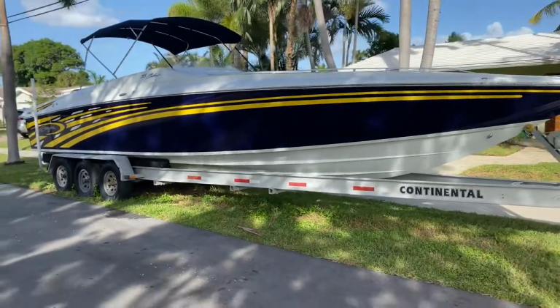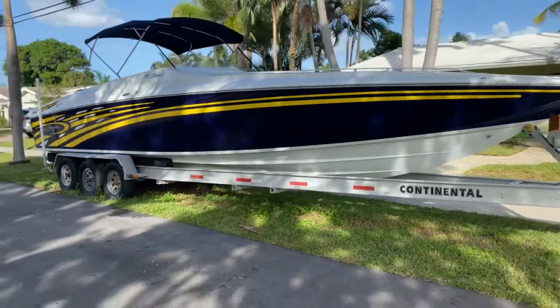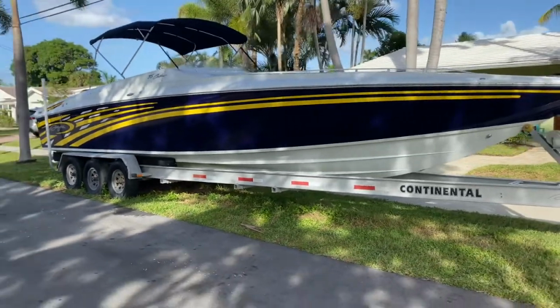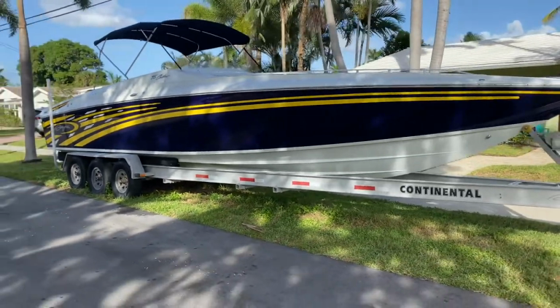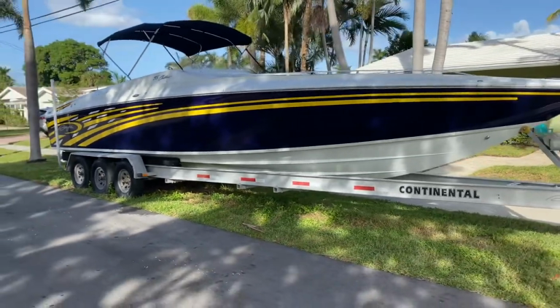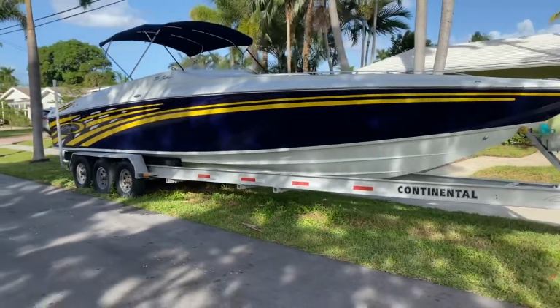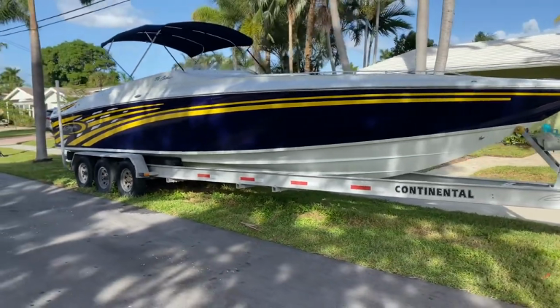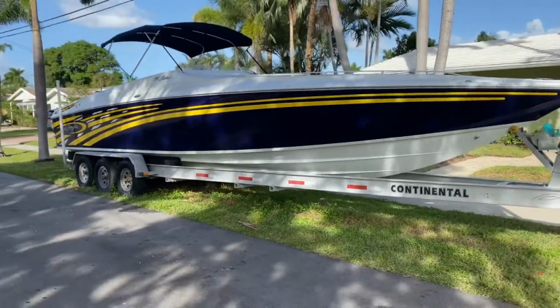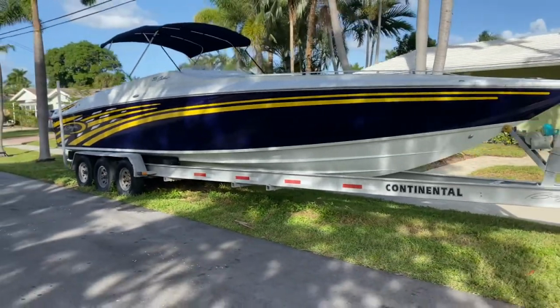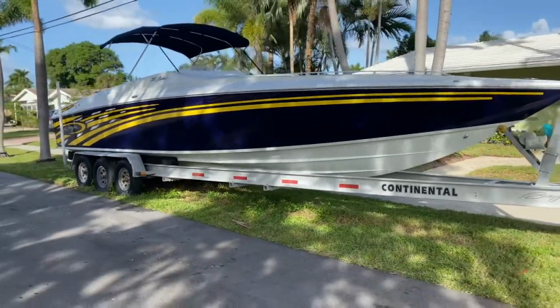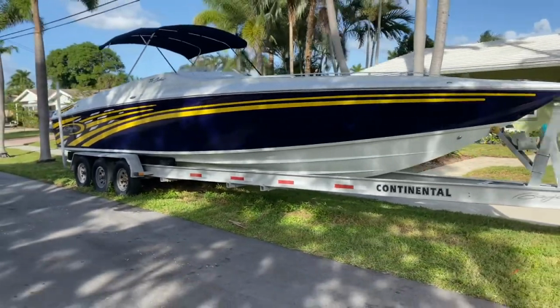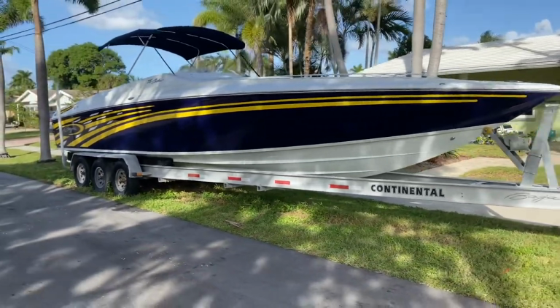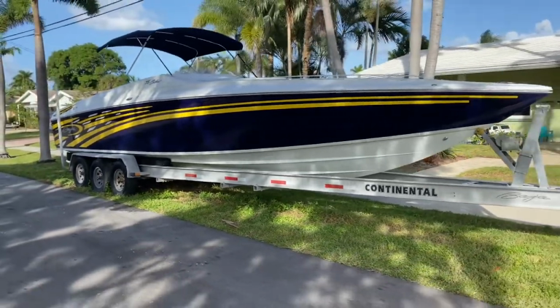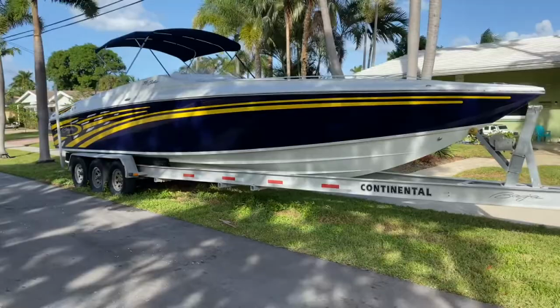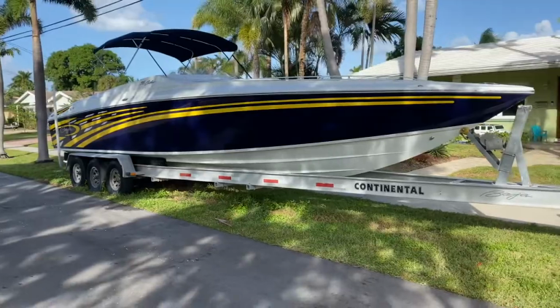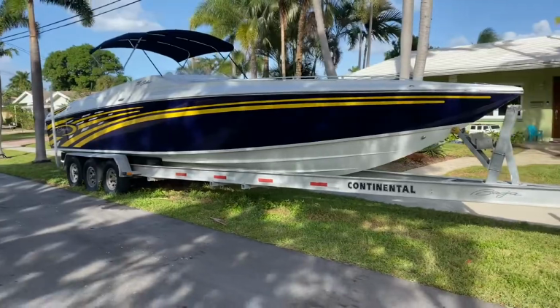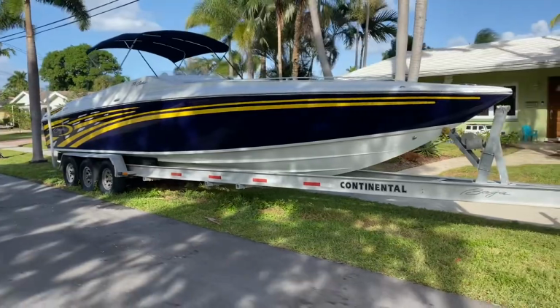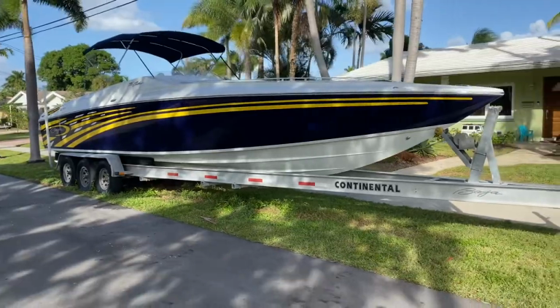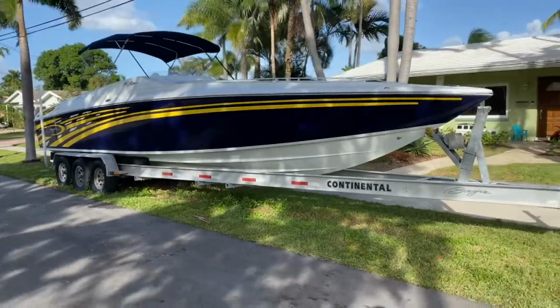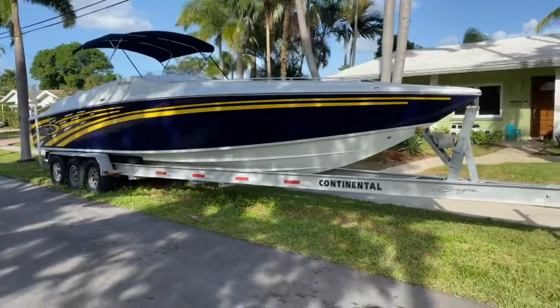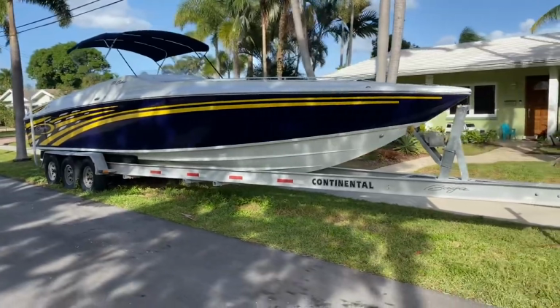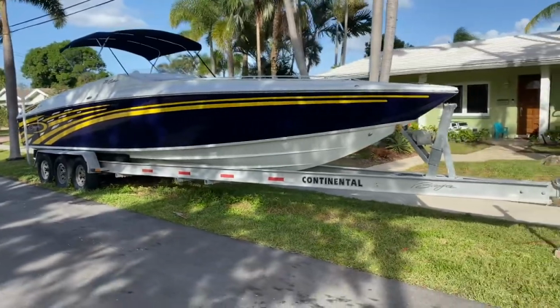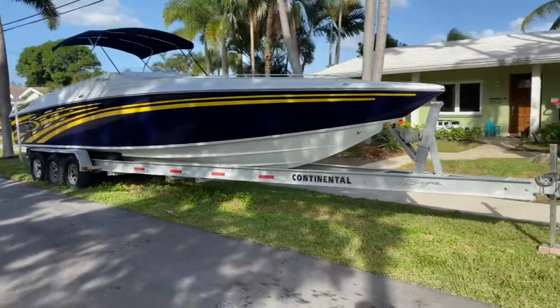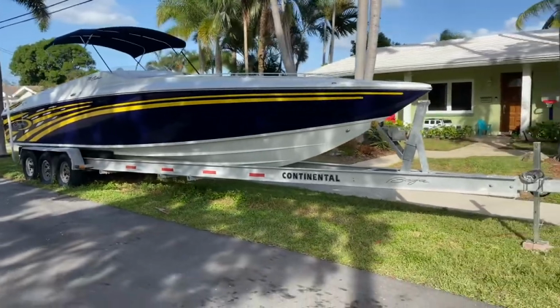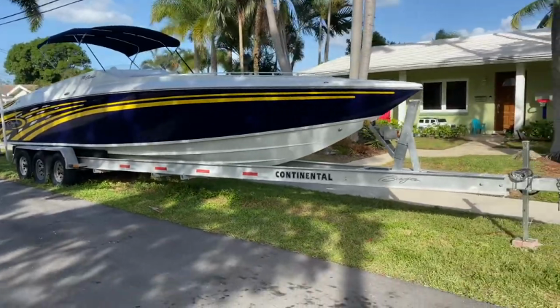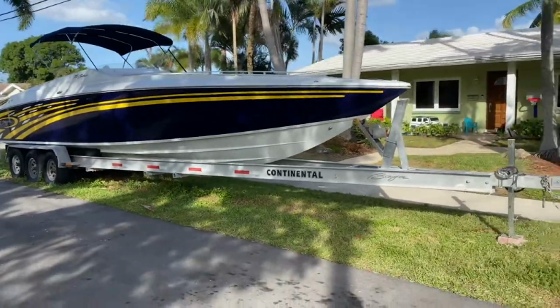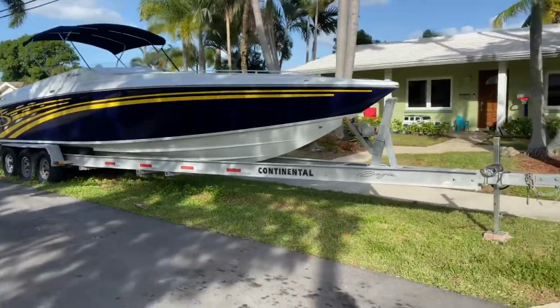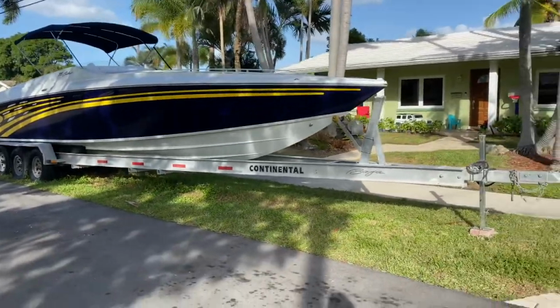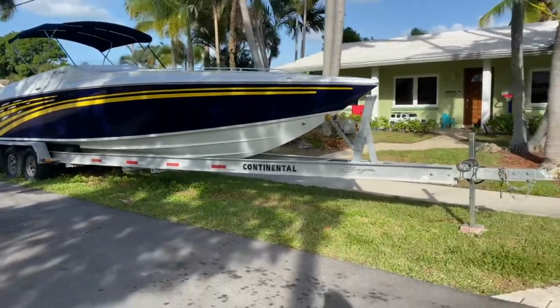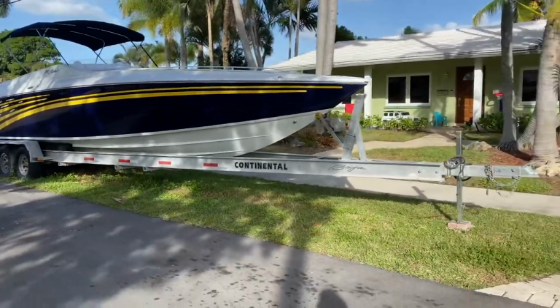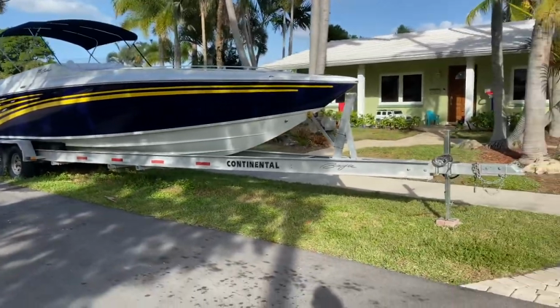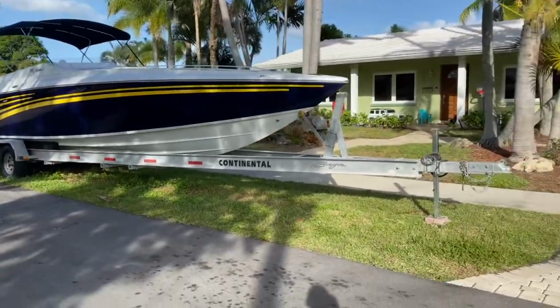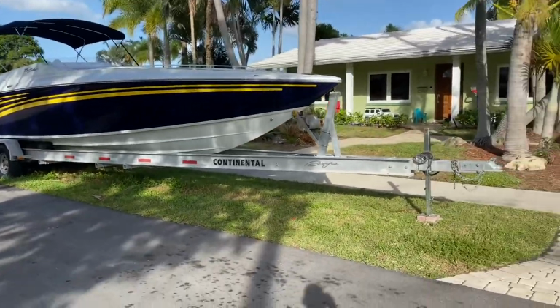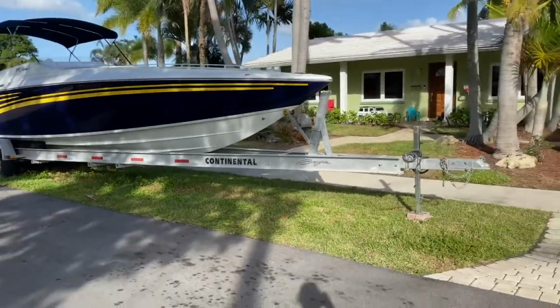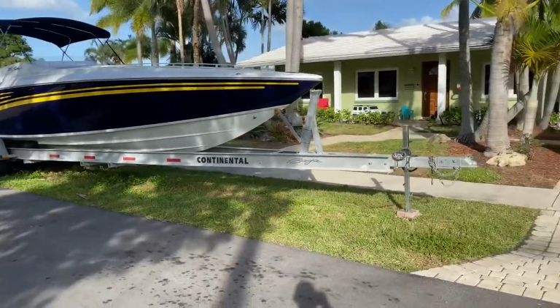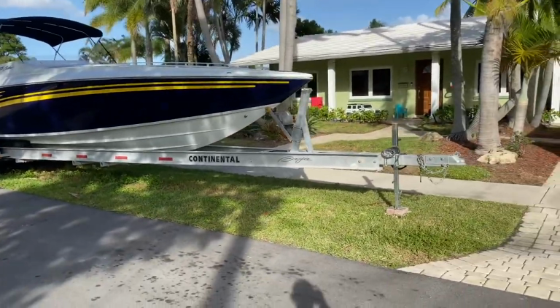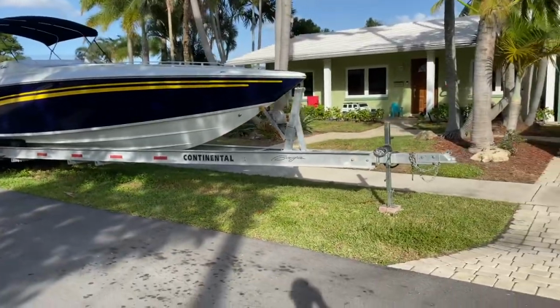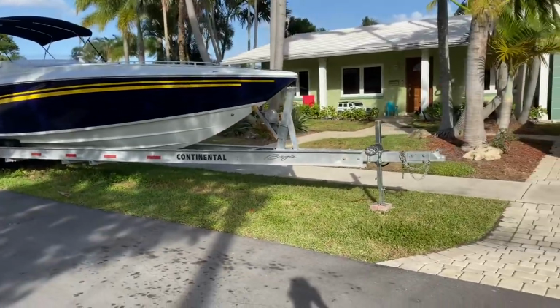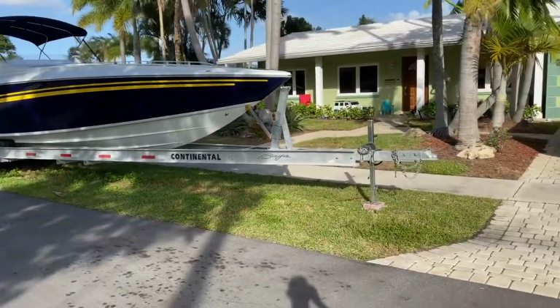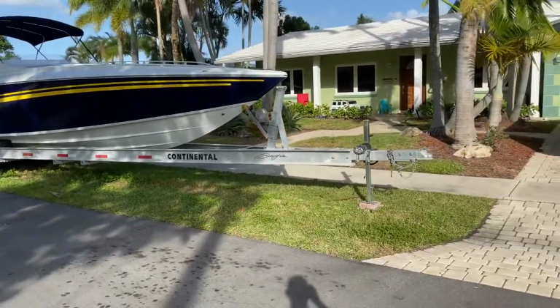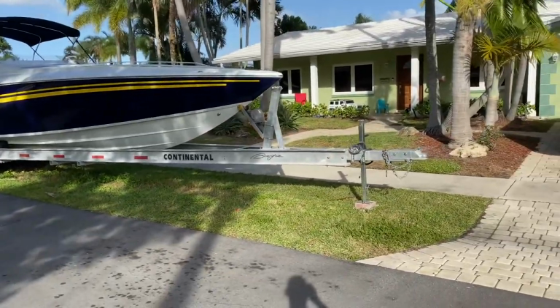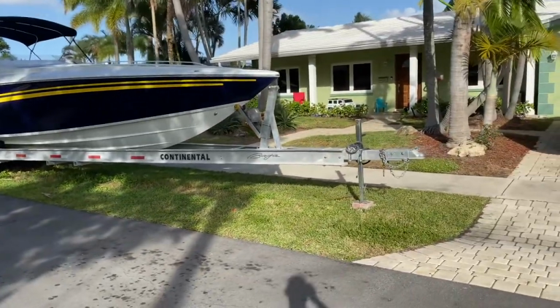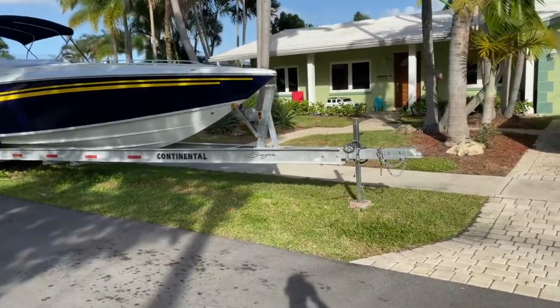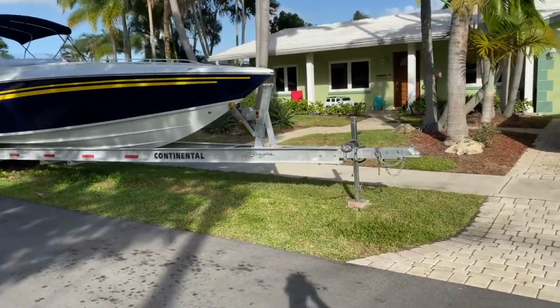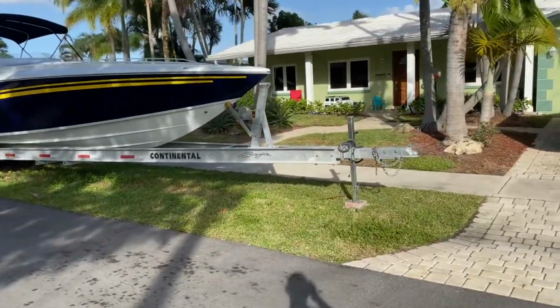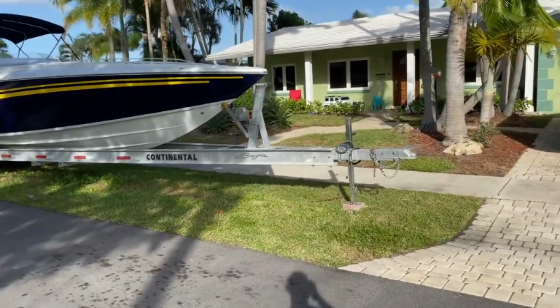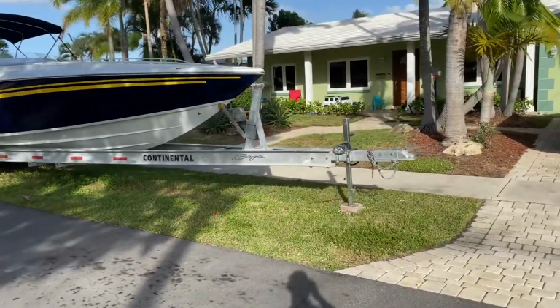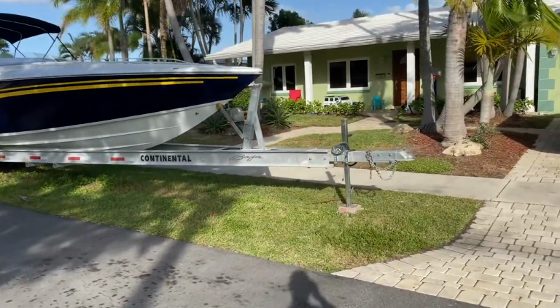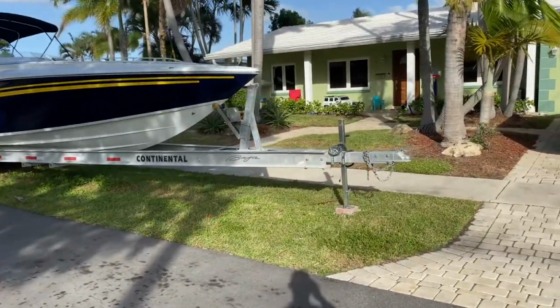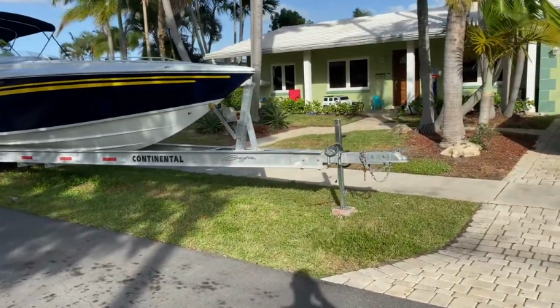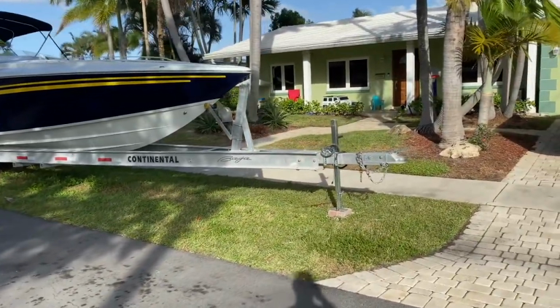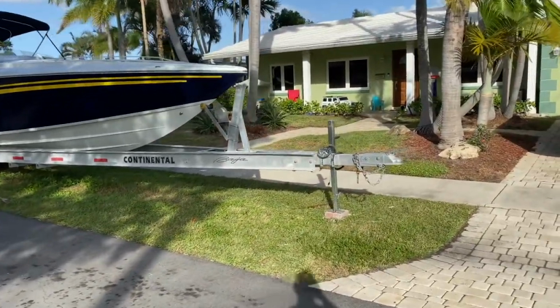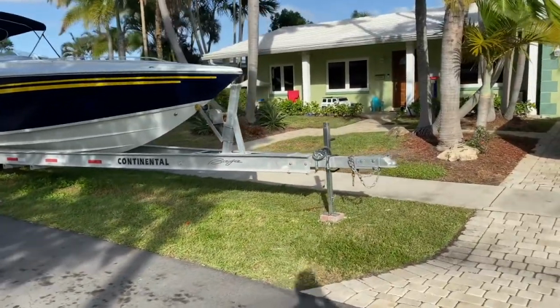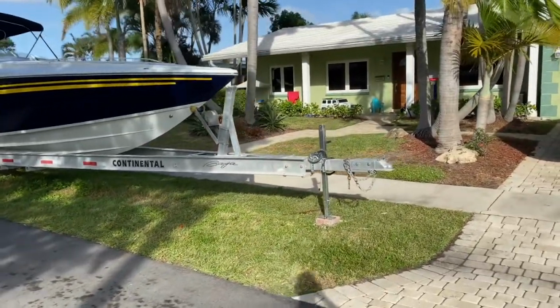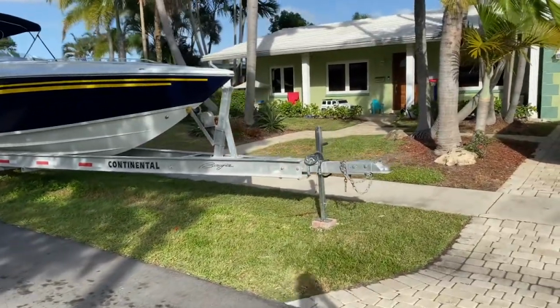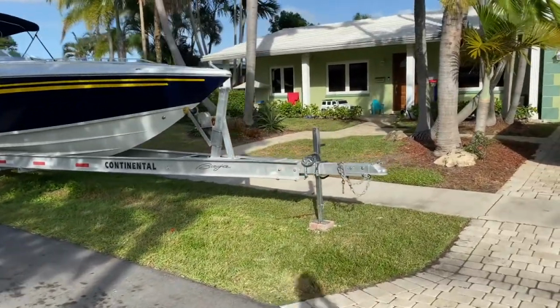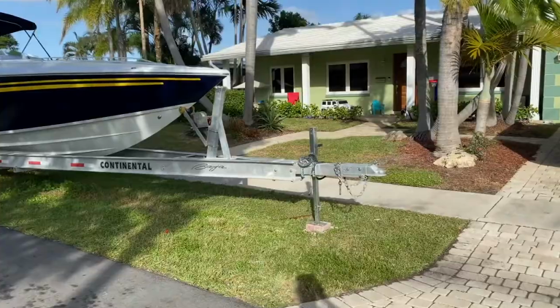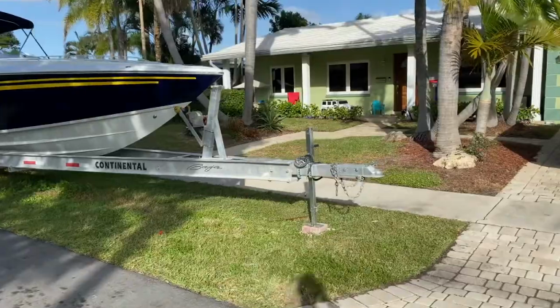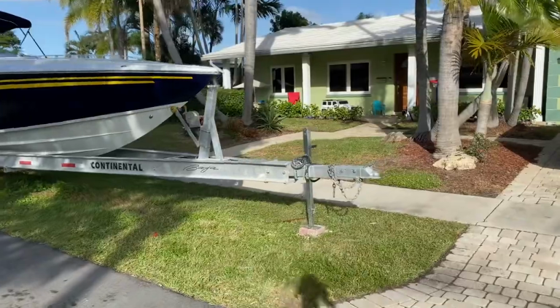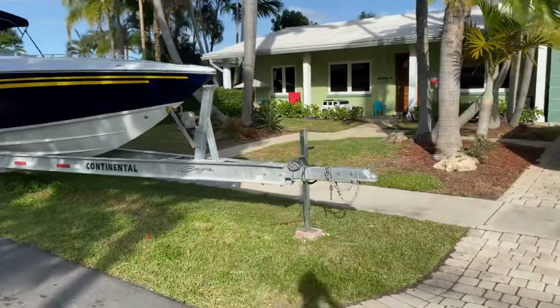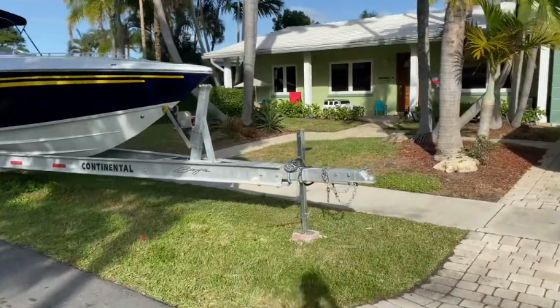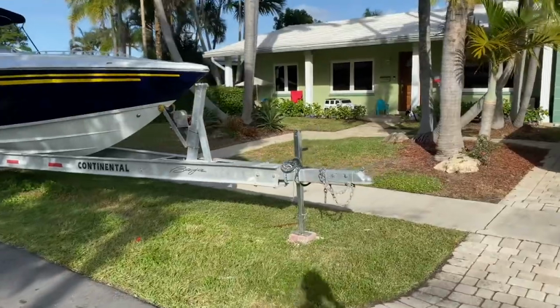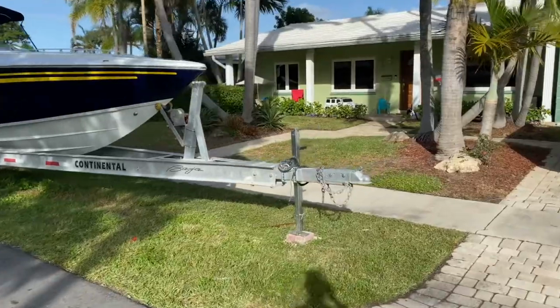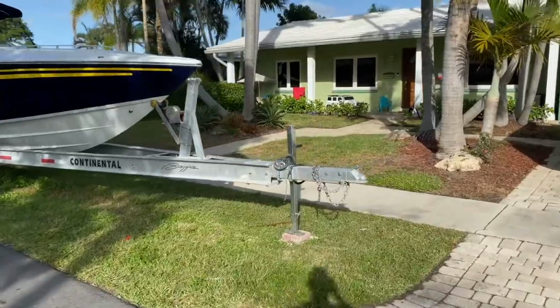As you can see, it's a really nice trailer. It's got a brand new front jack.